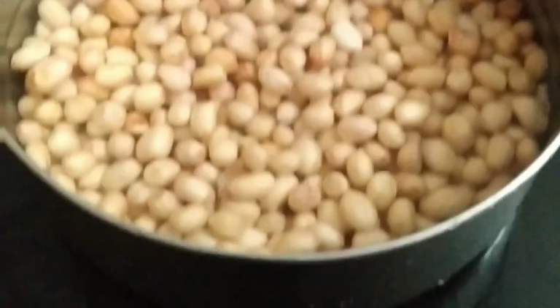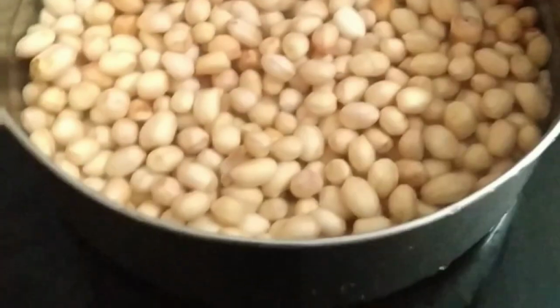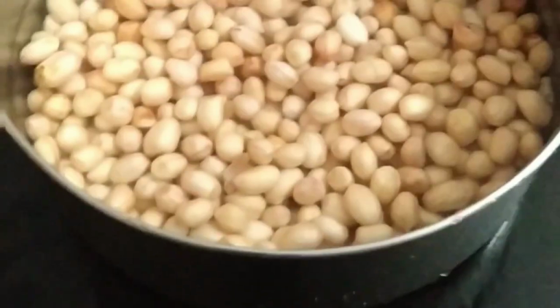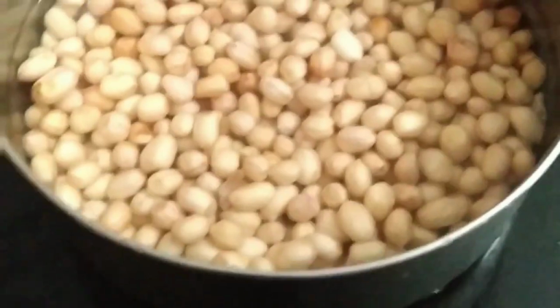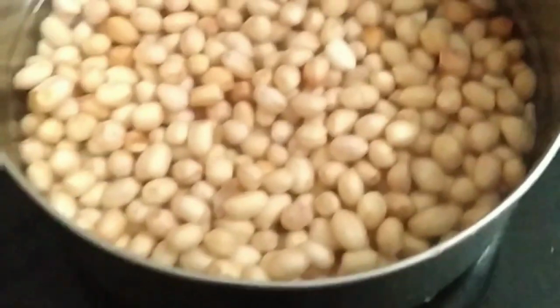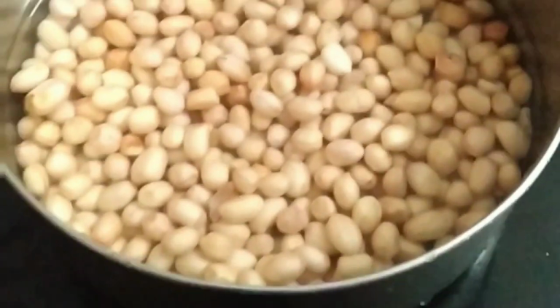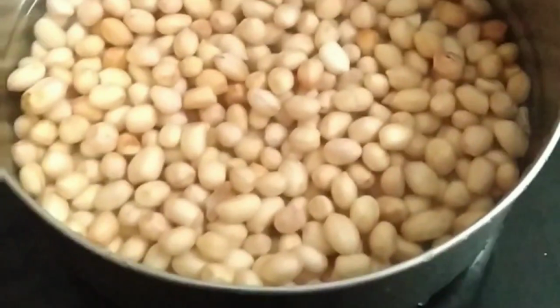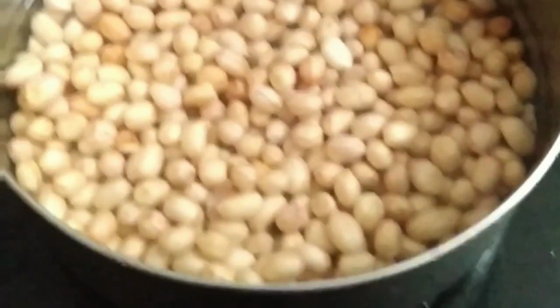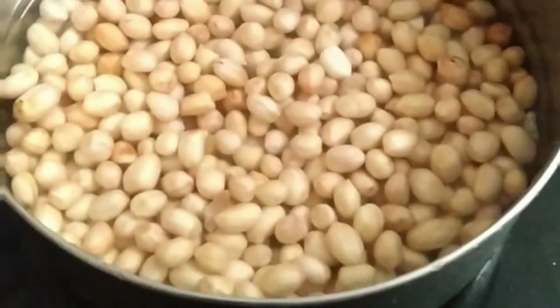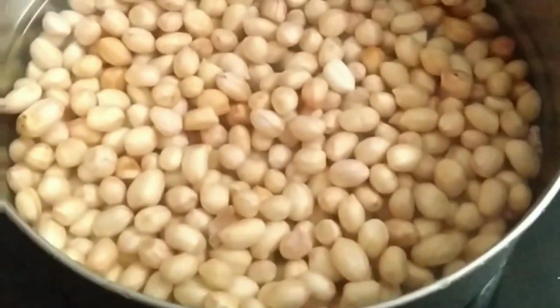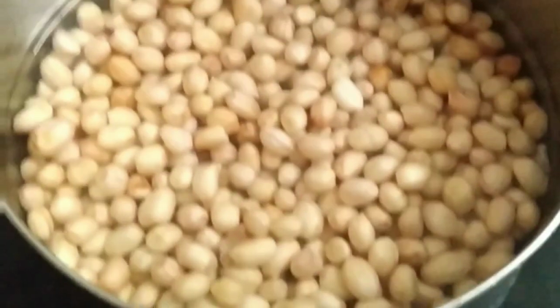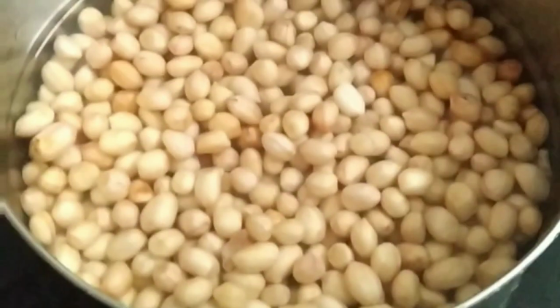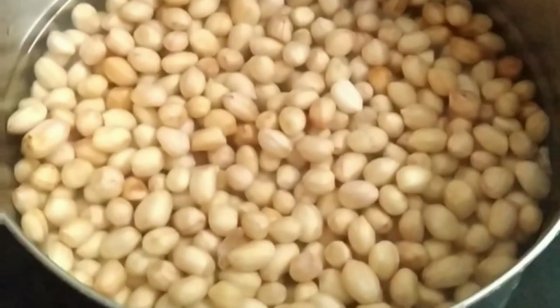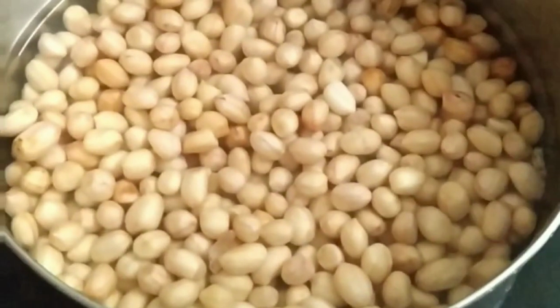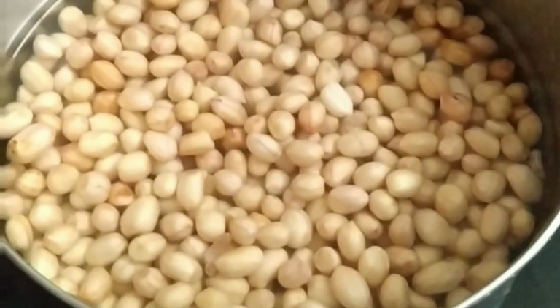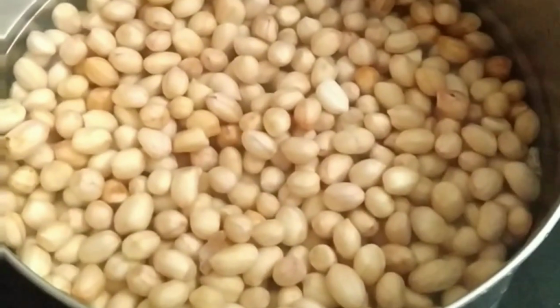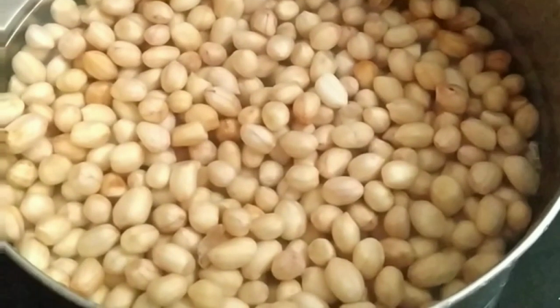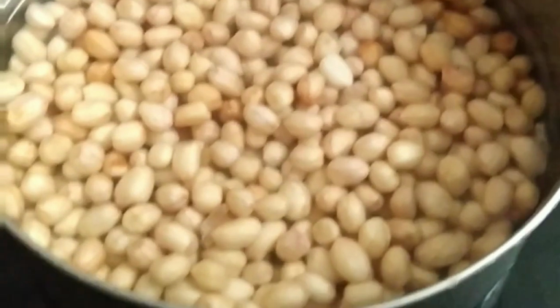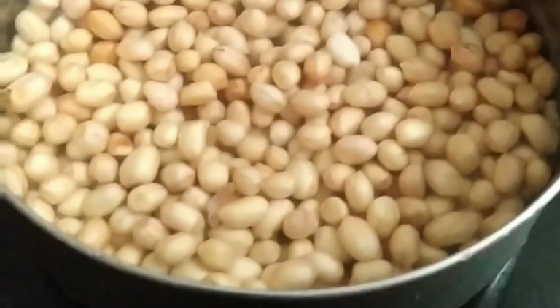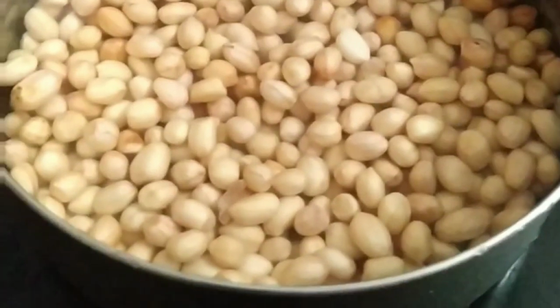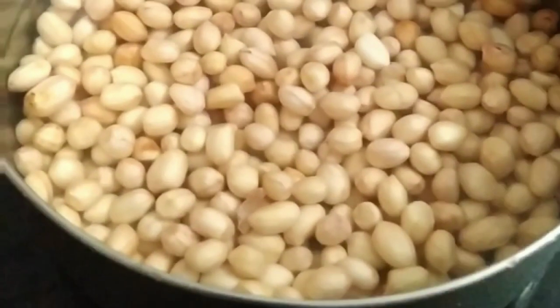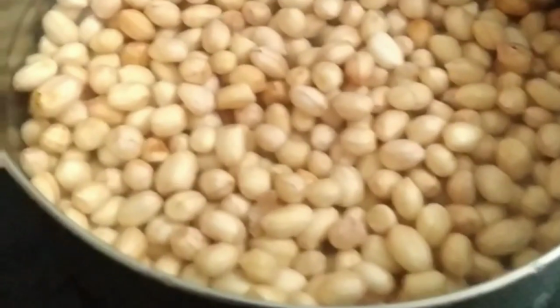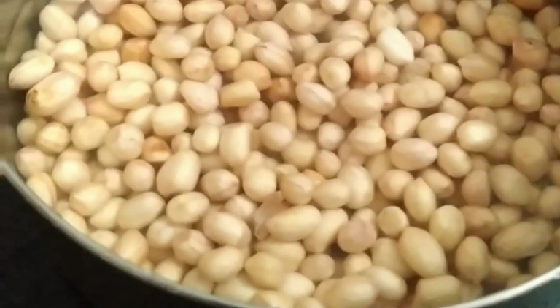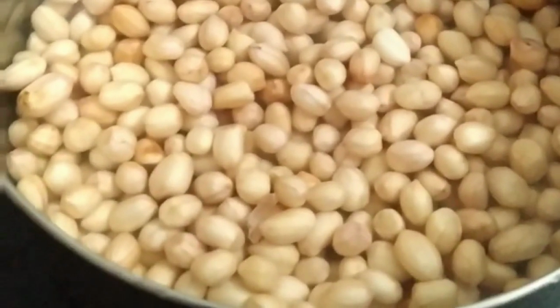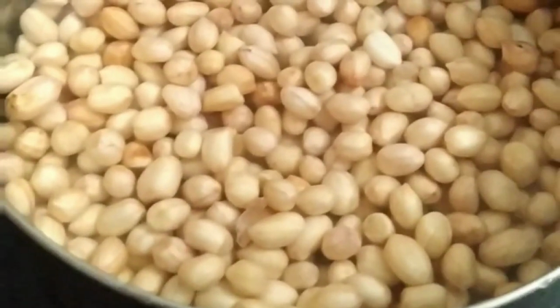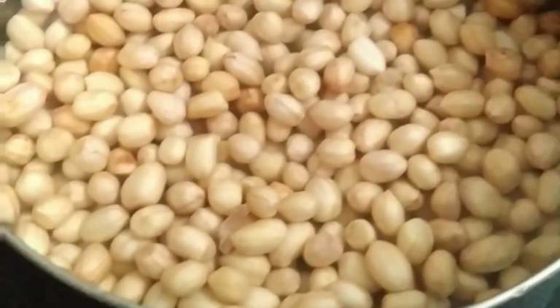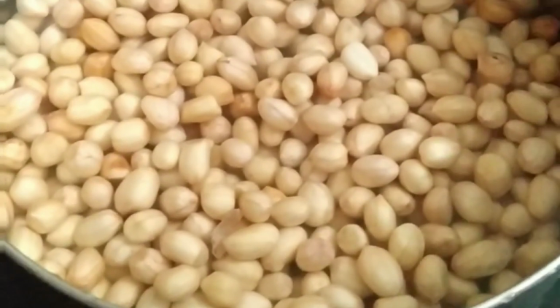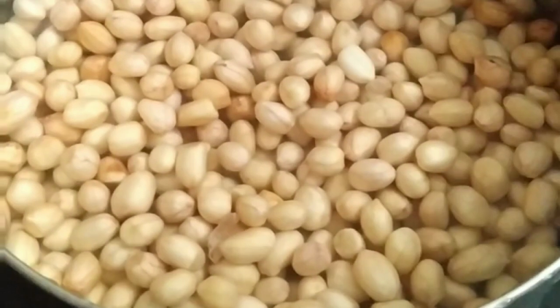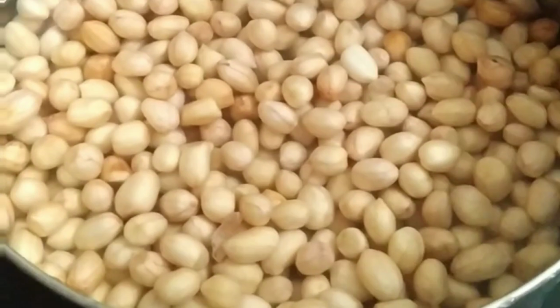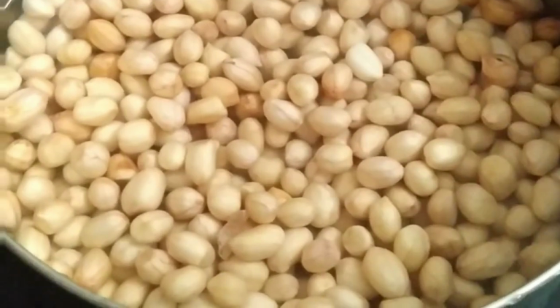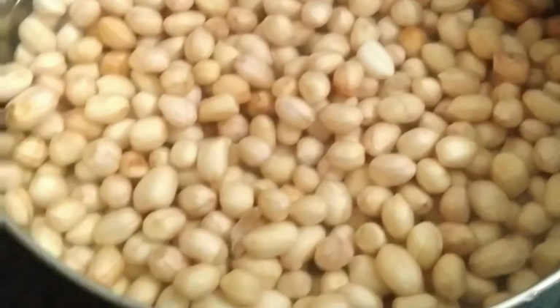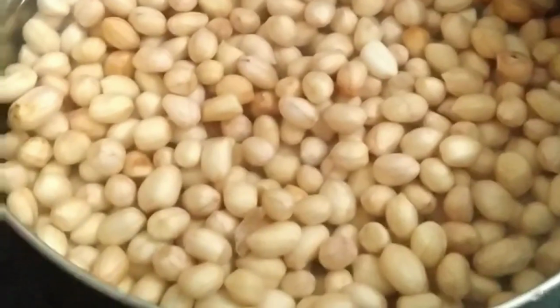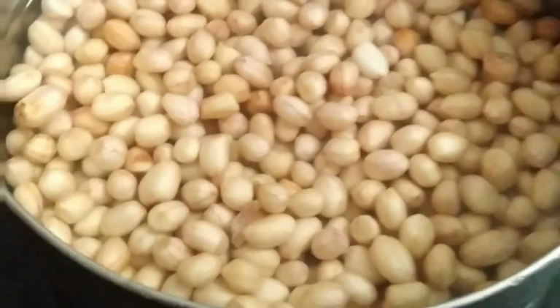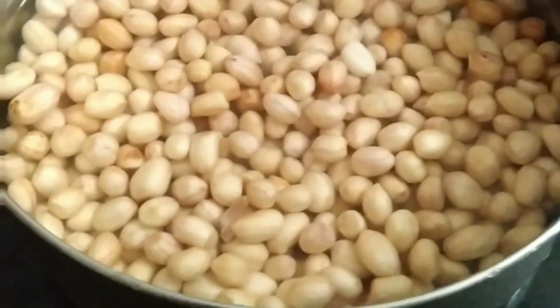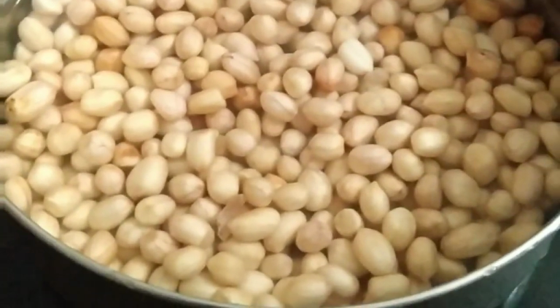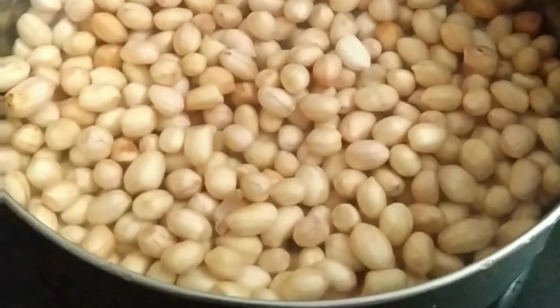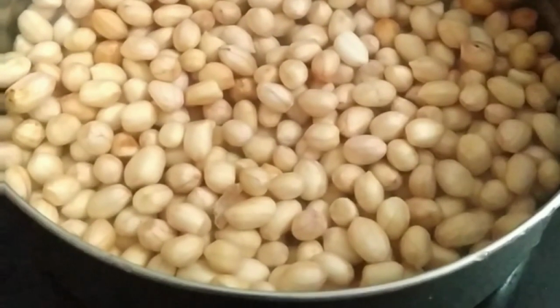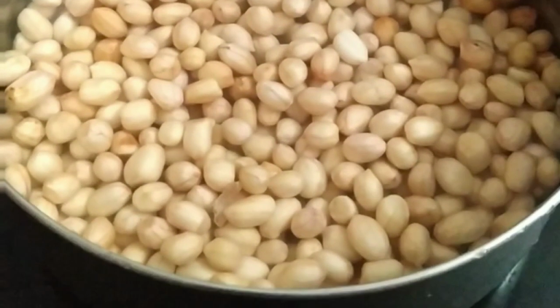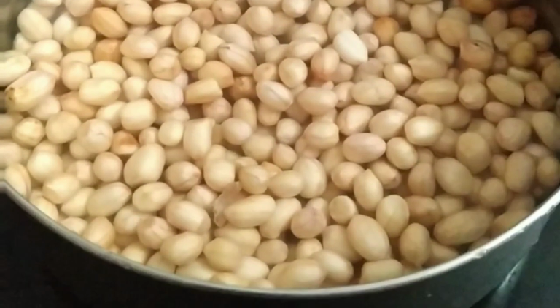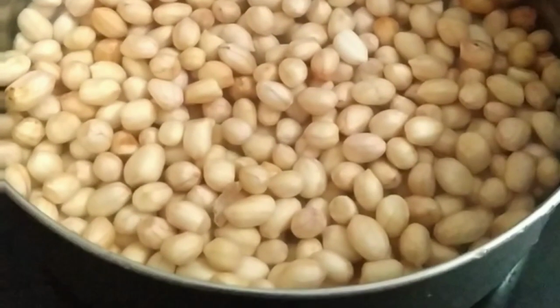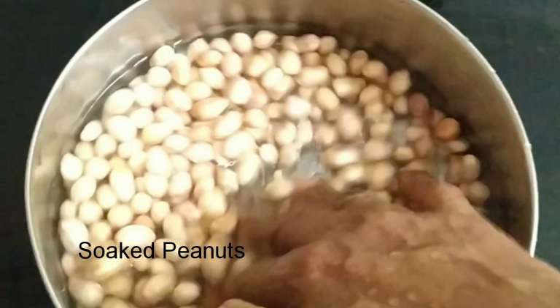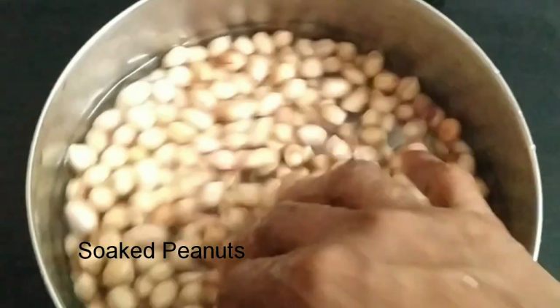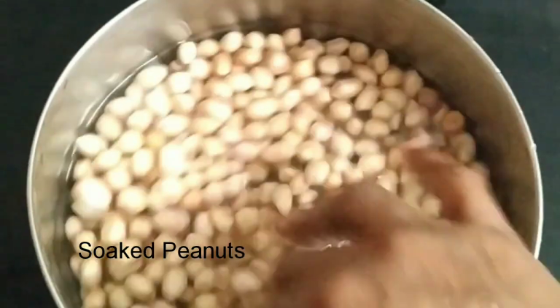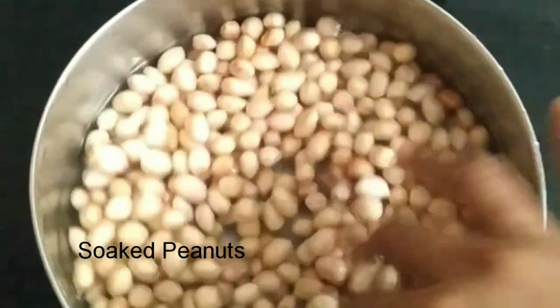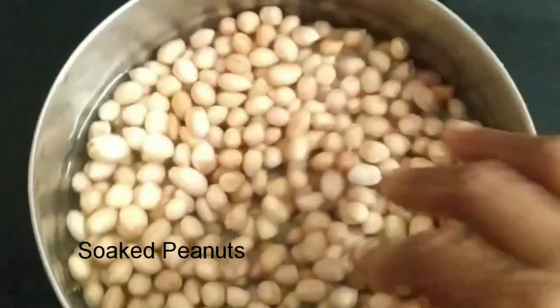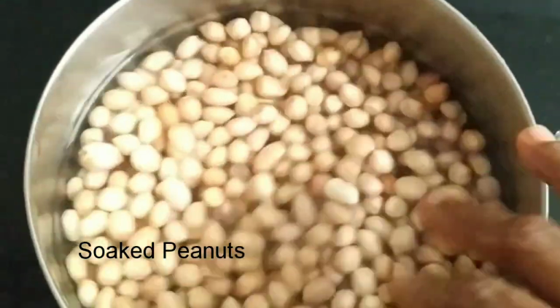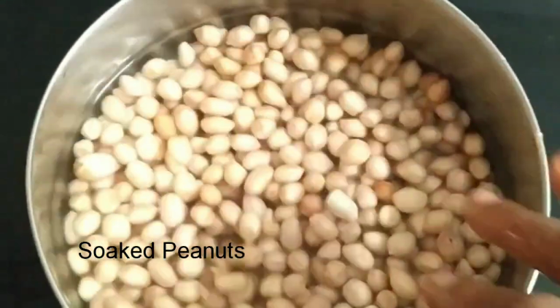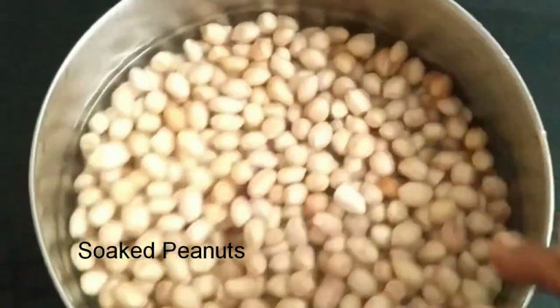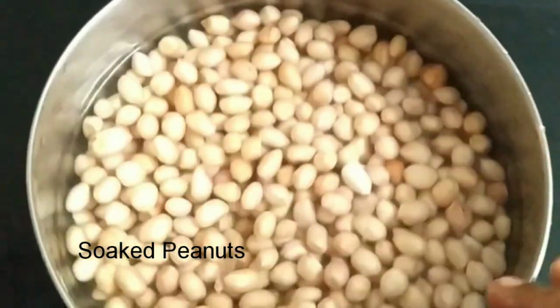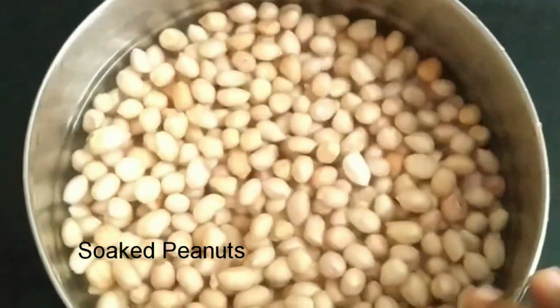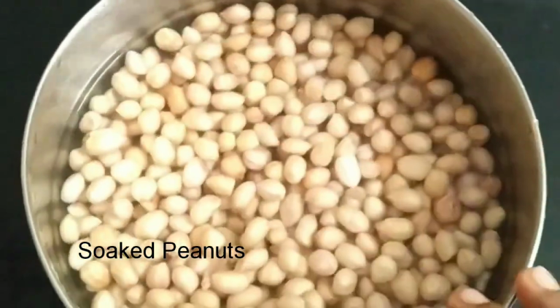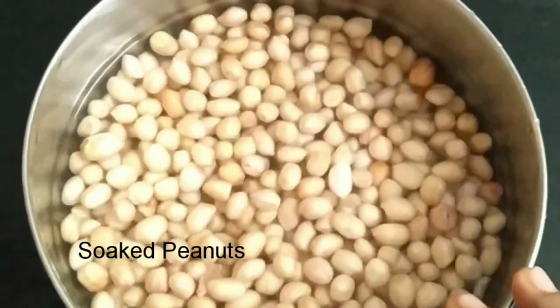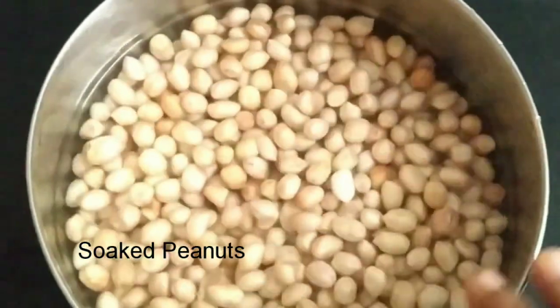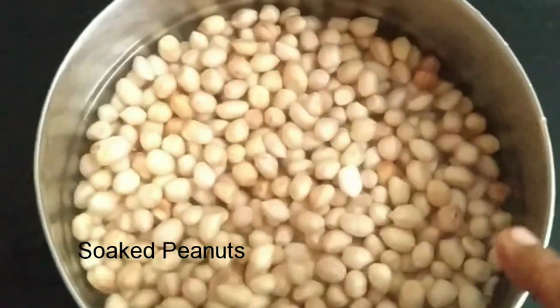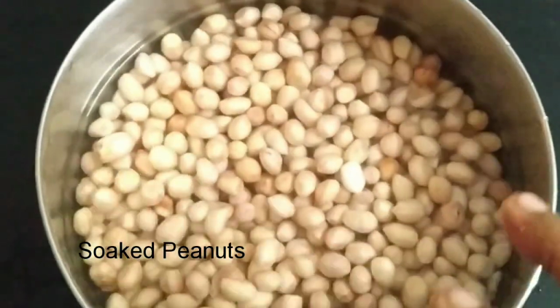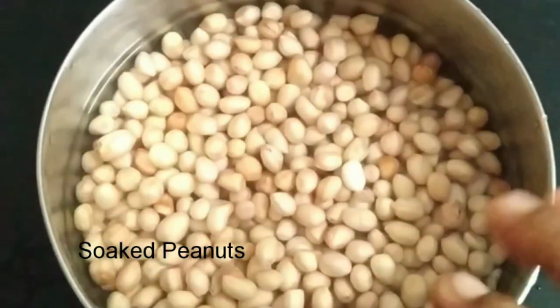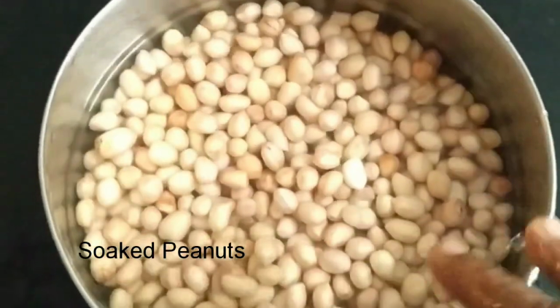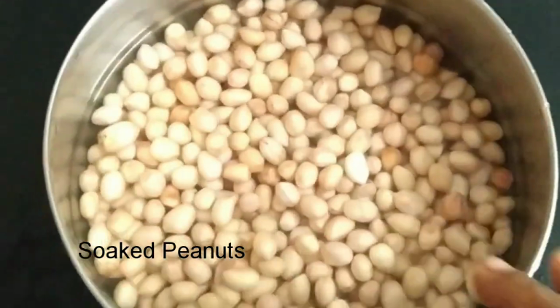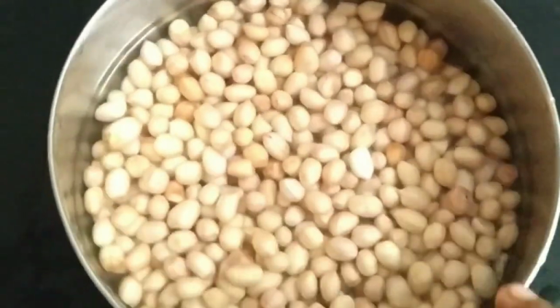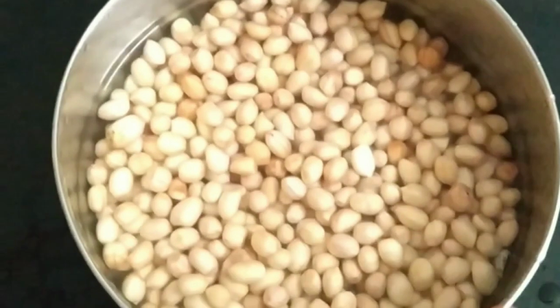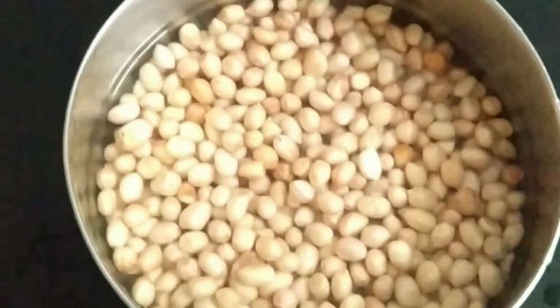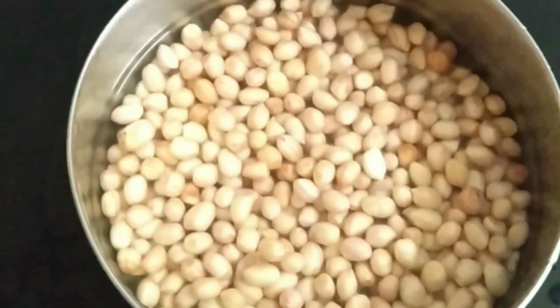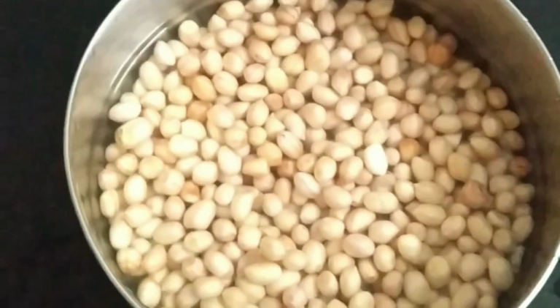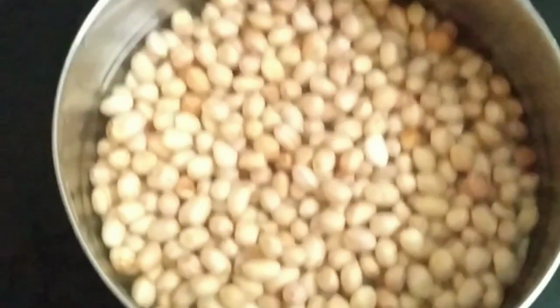It is not vitamins or minerals. This is a lot of protein. It will be cooked in 2 minutes.